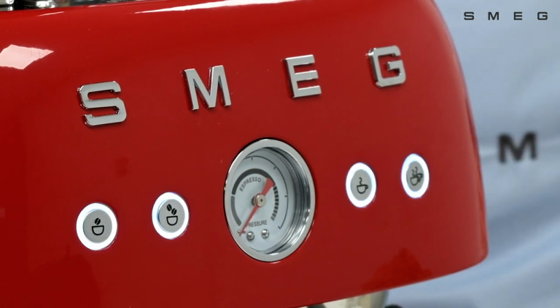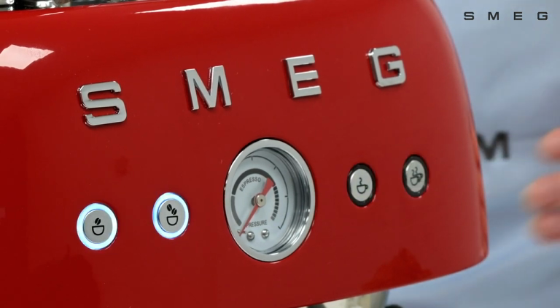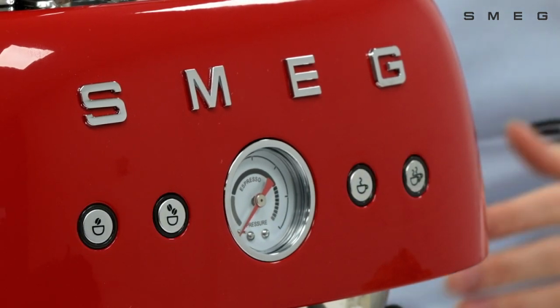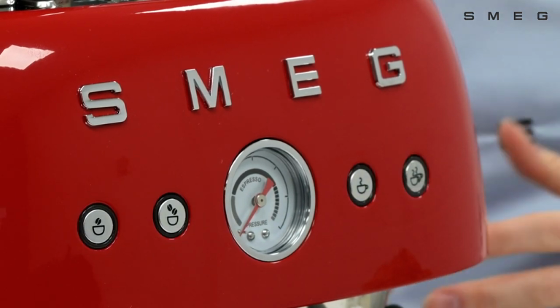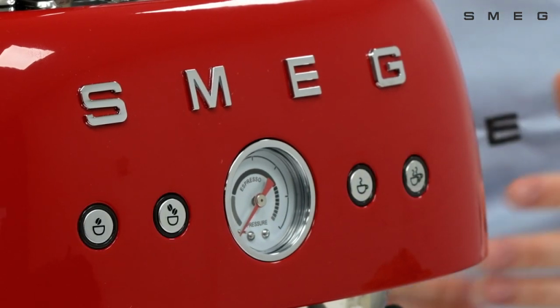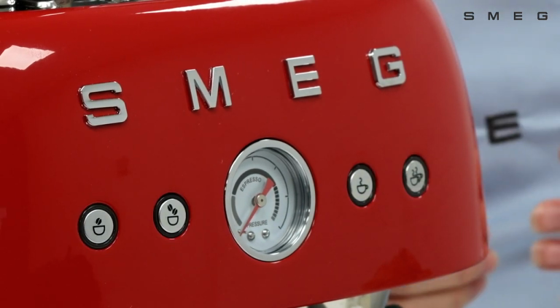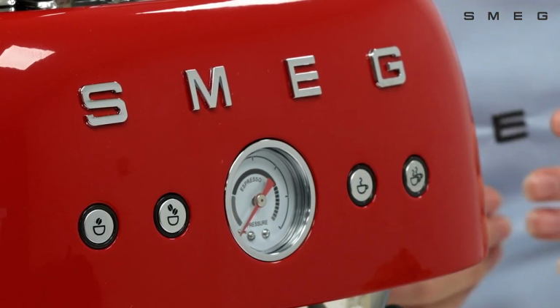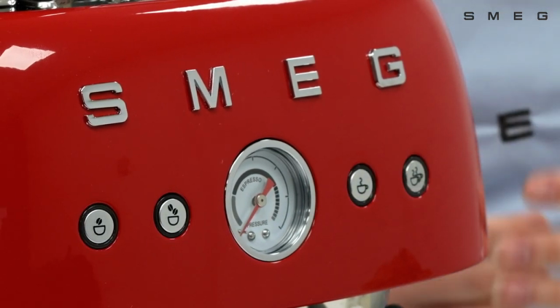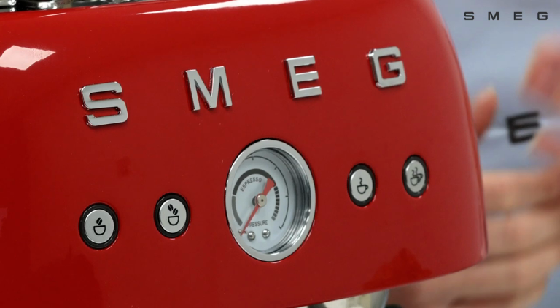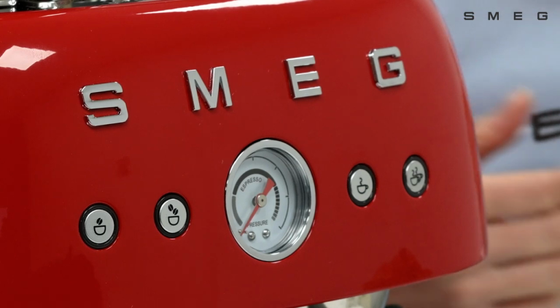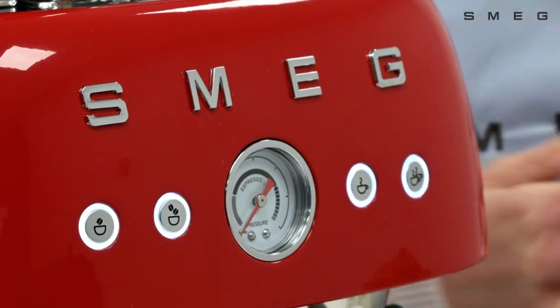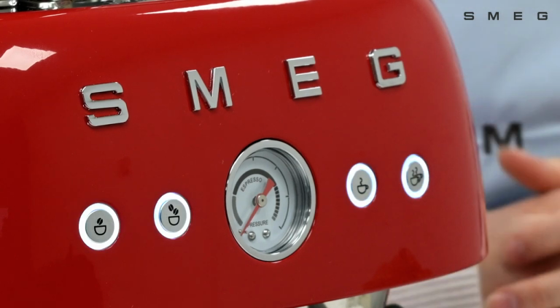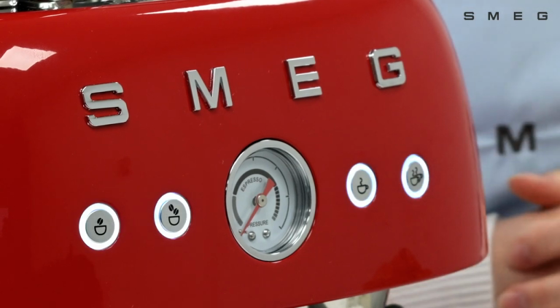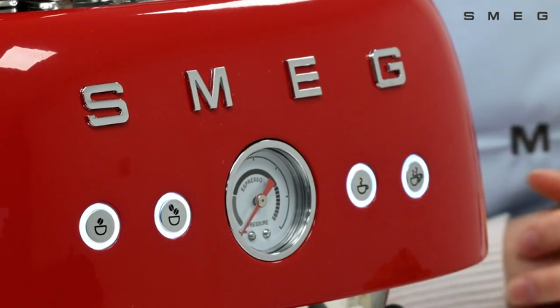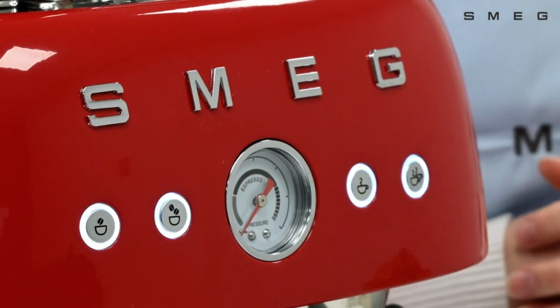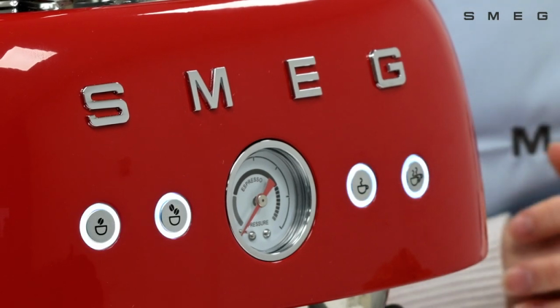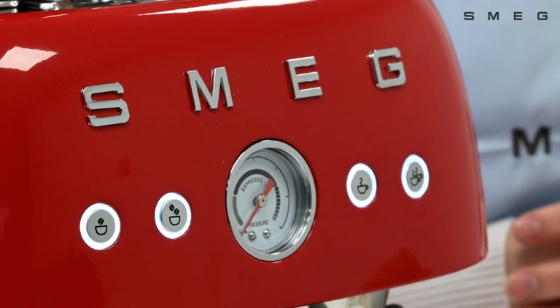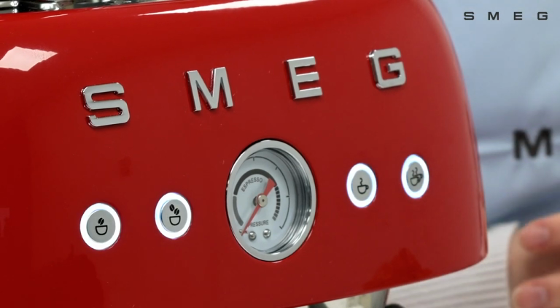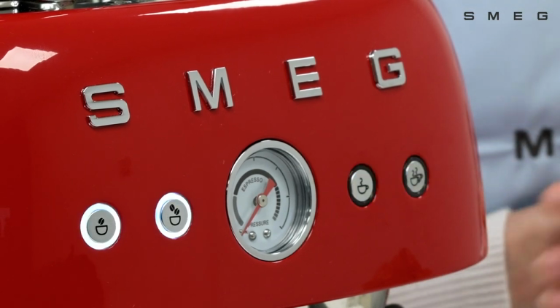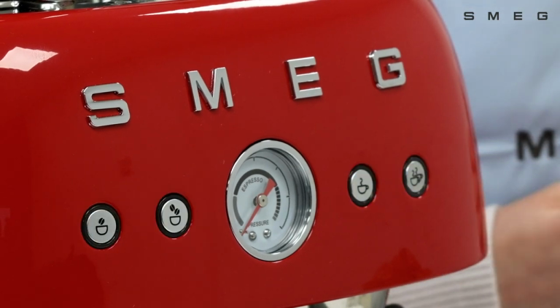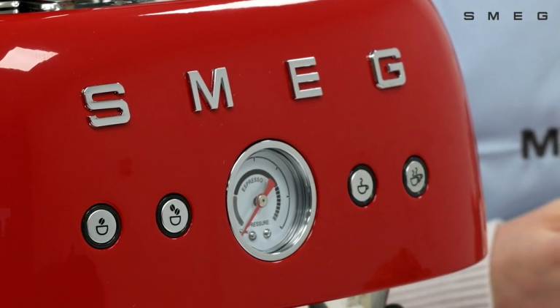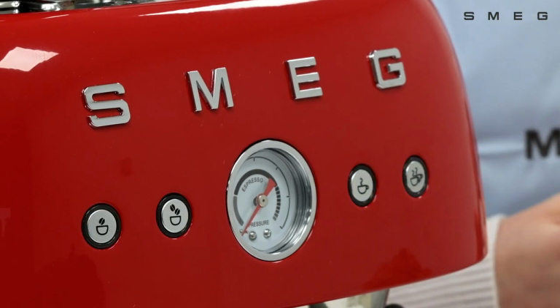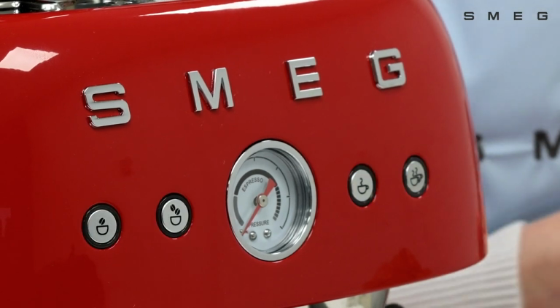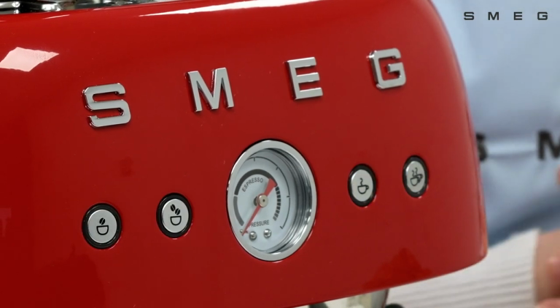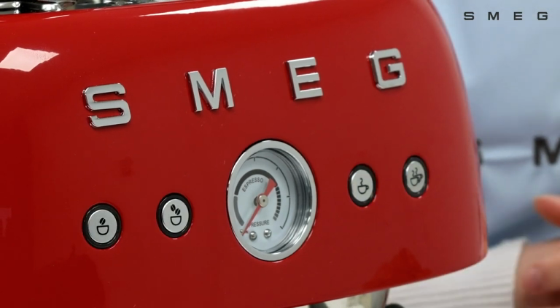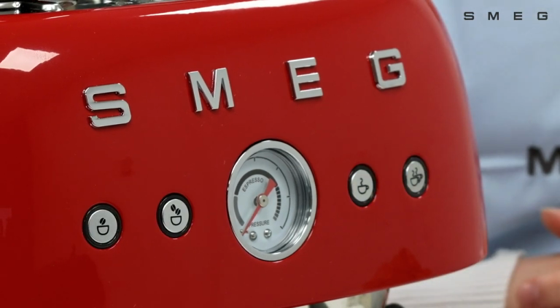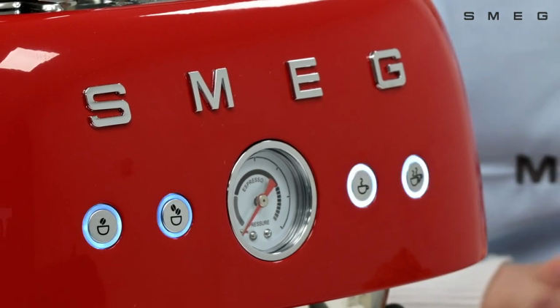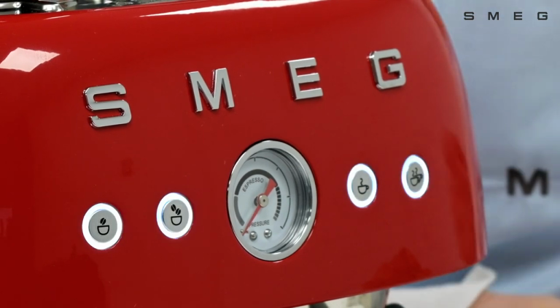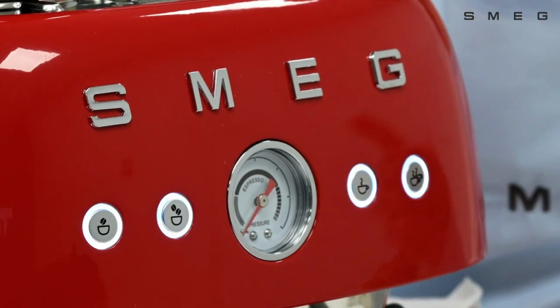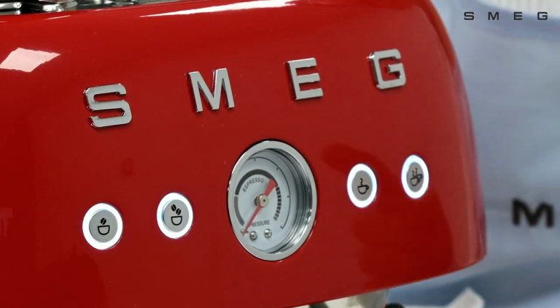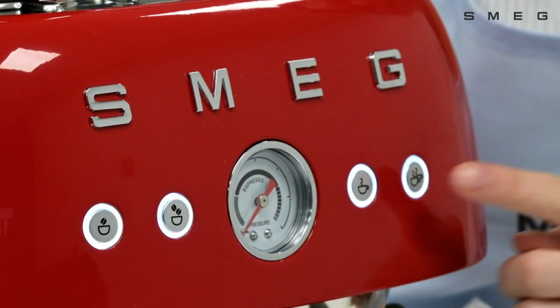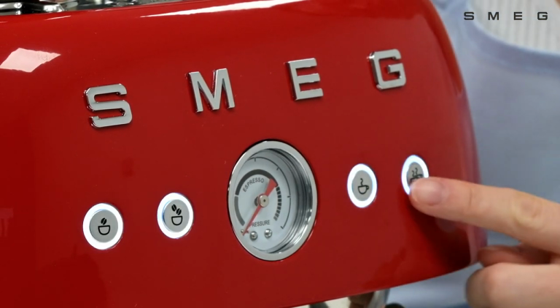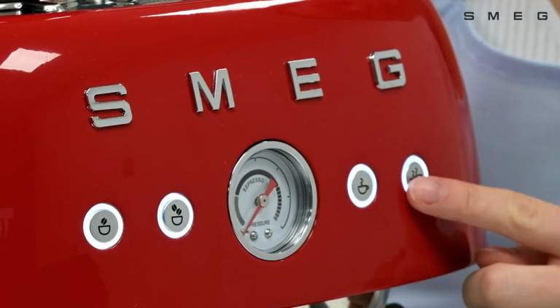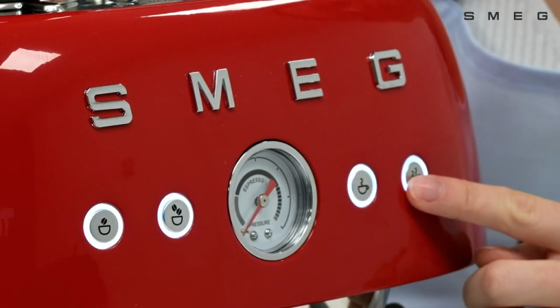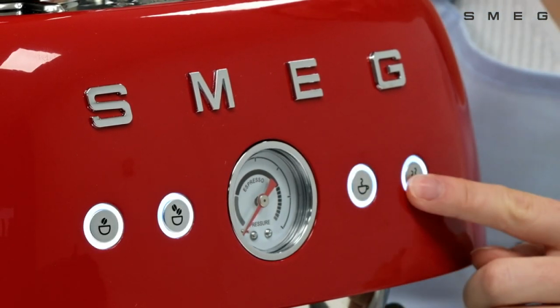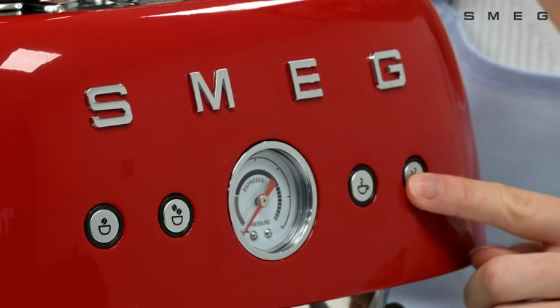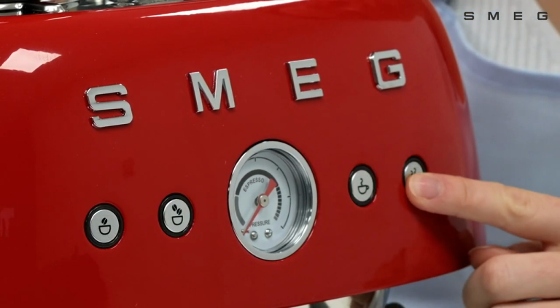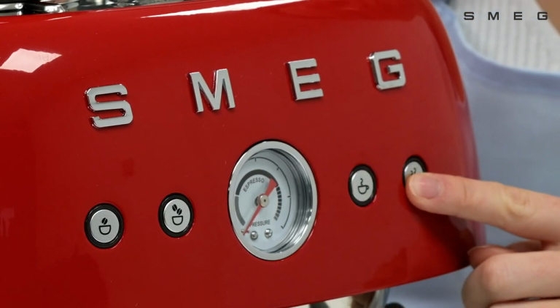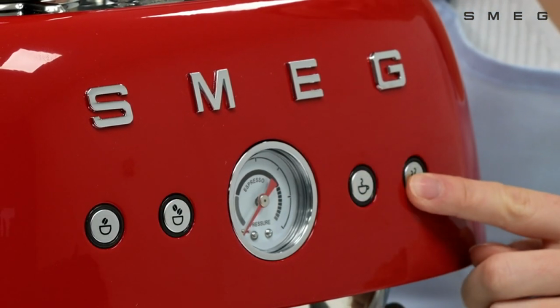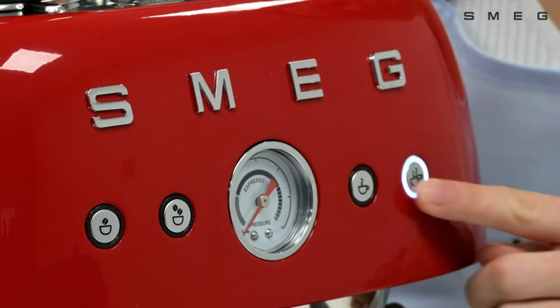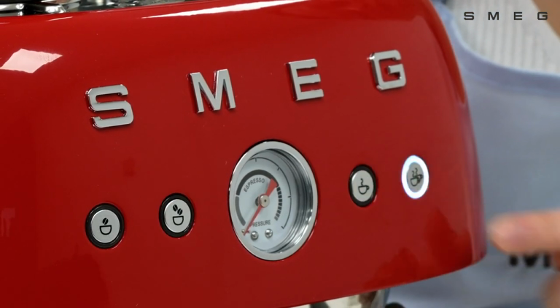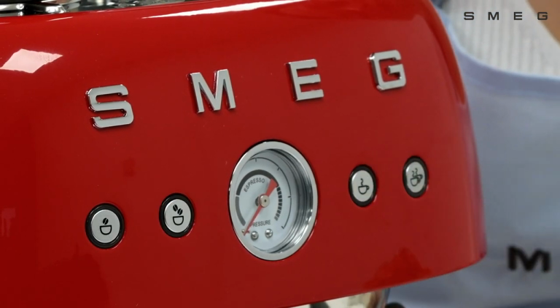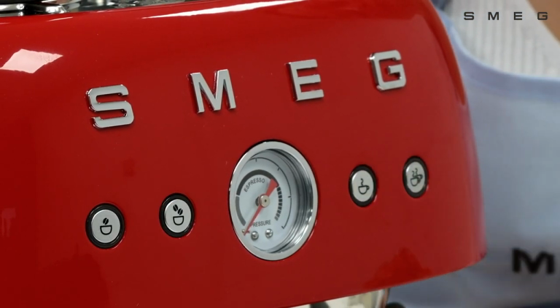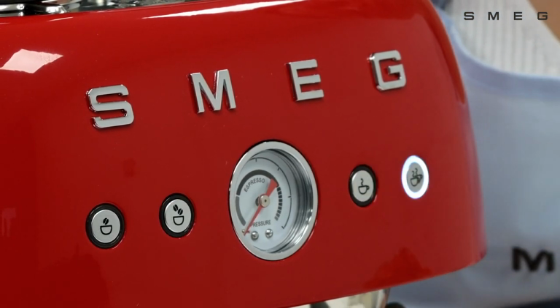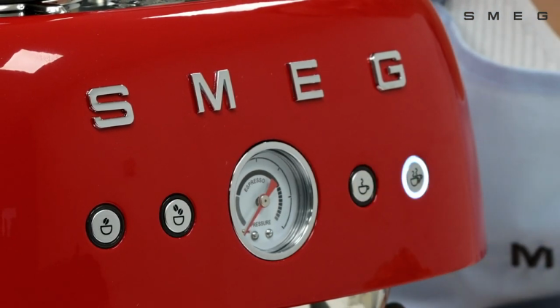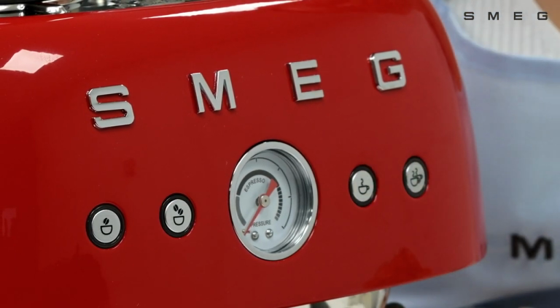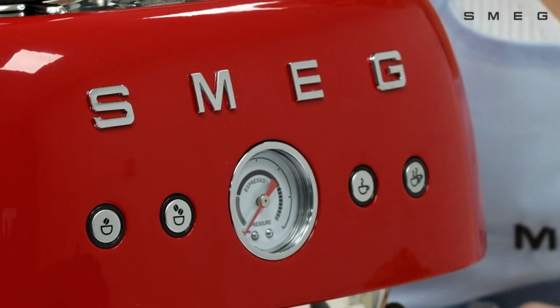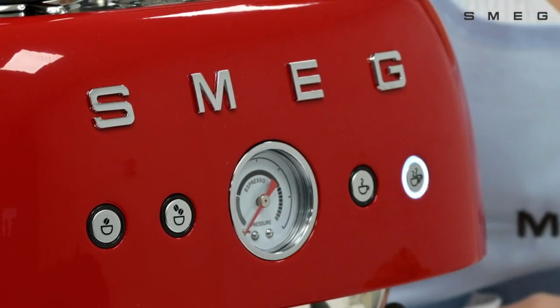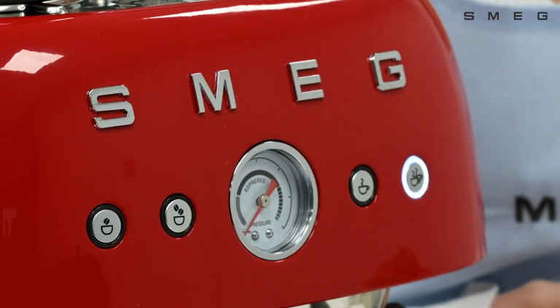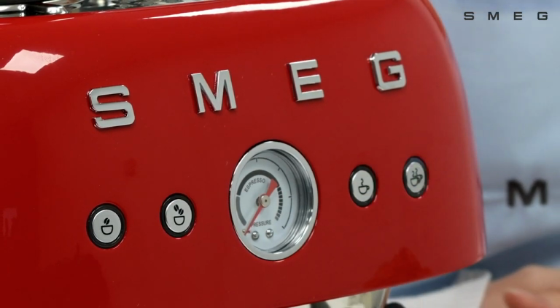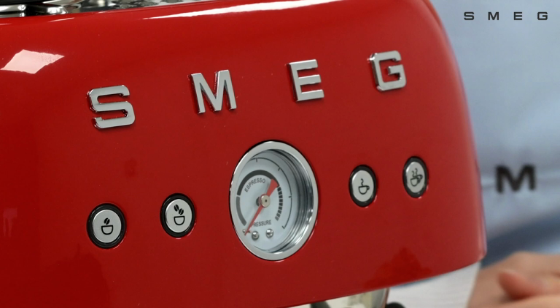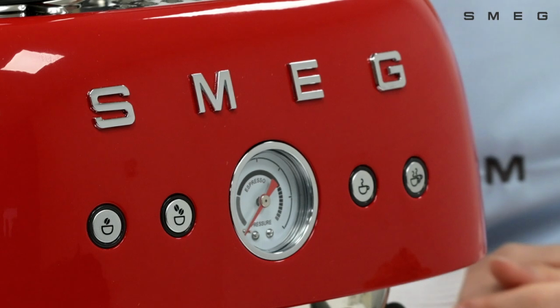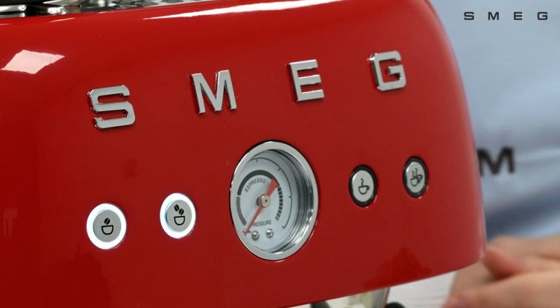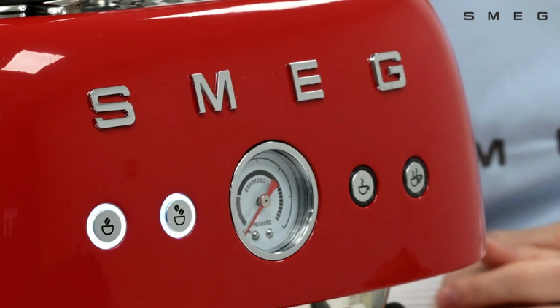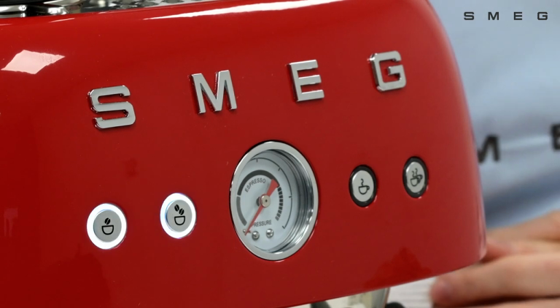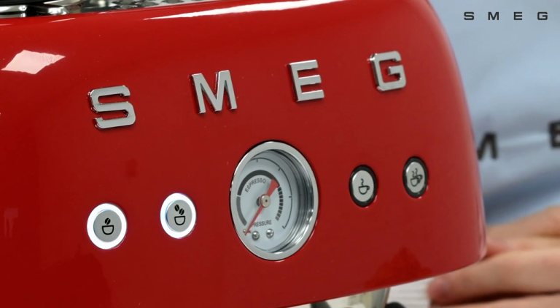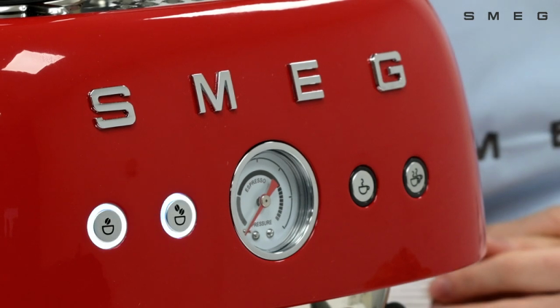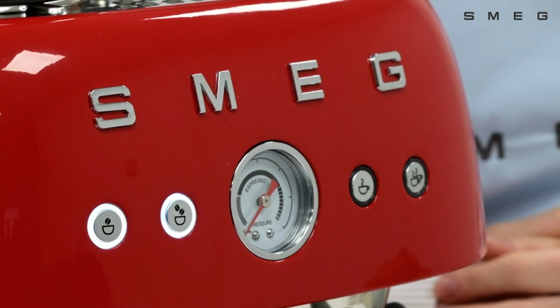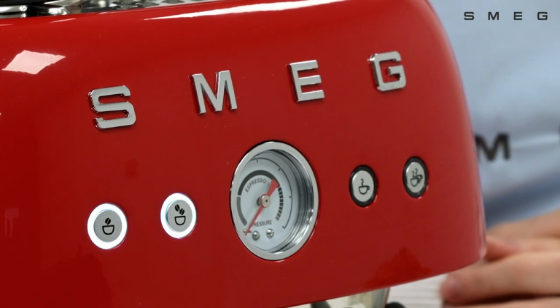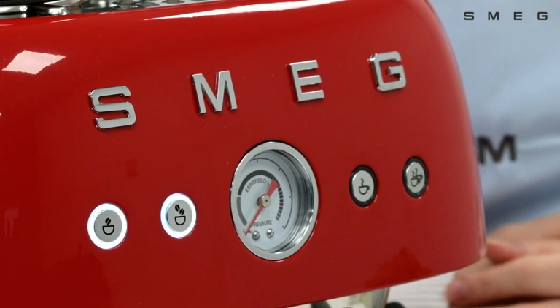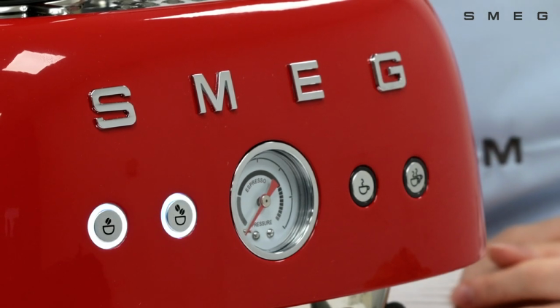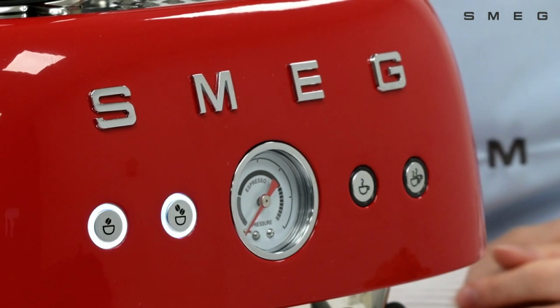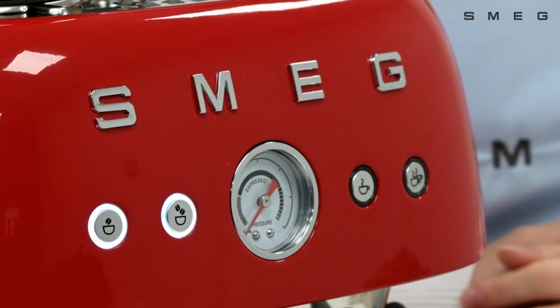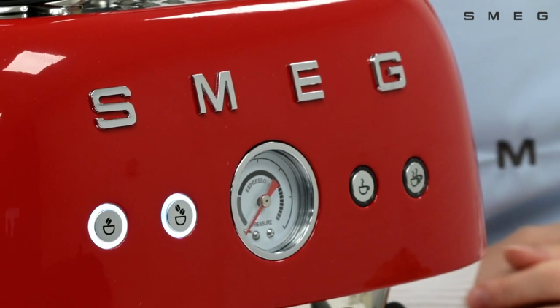All four buttons will flash. Press the double espresso button to access the pre-infusion profile selection.